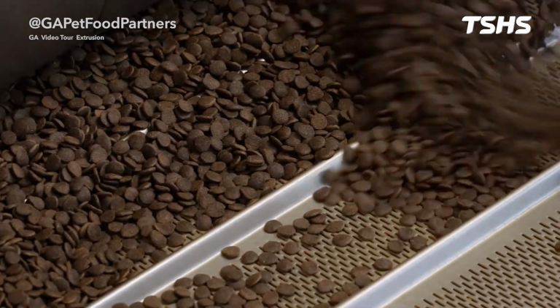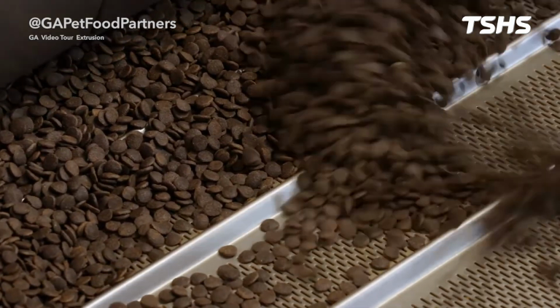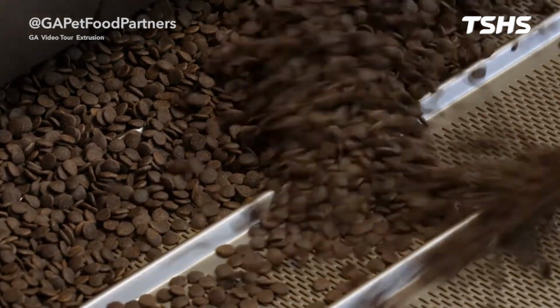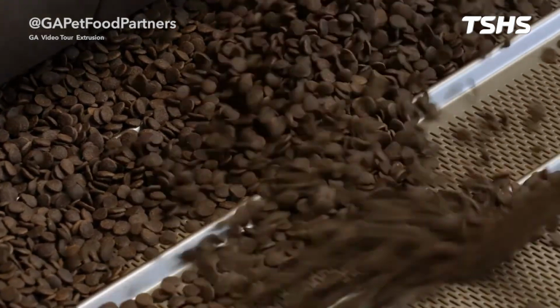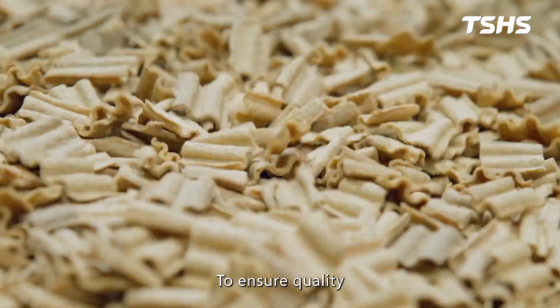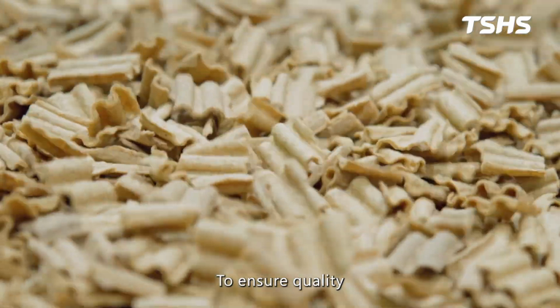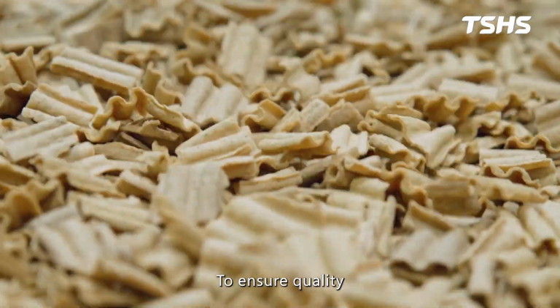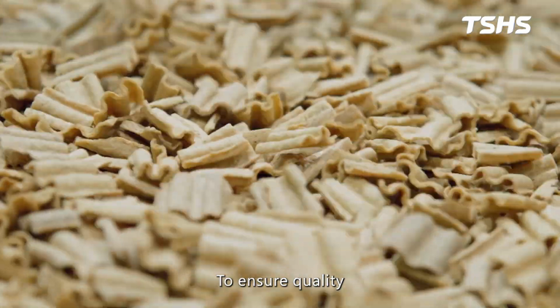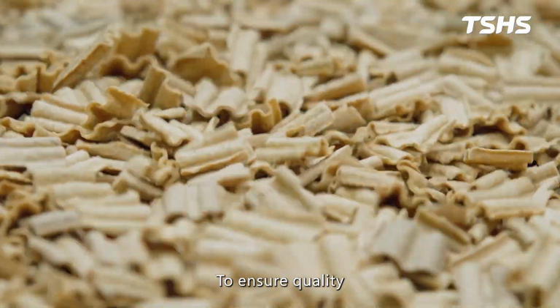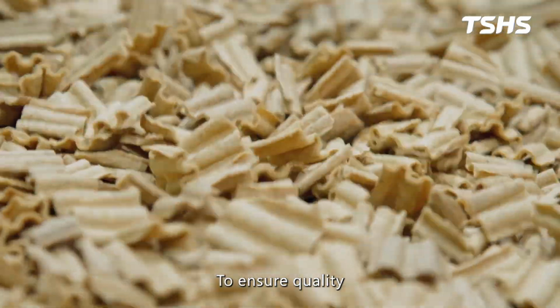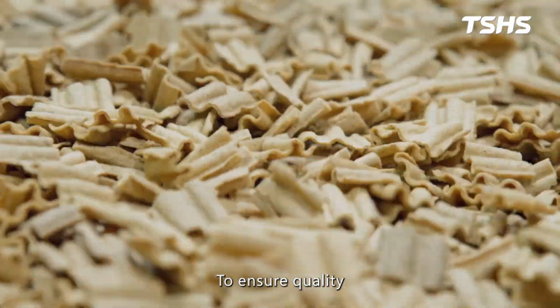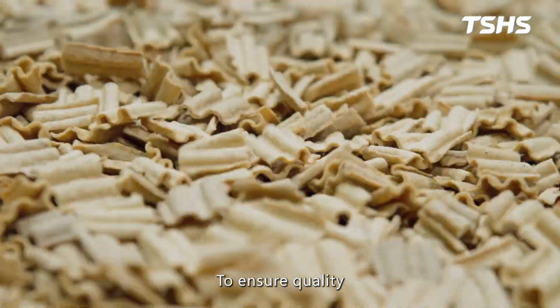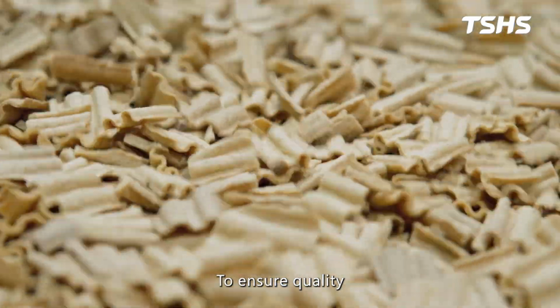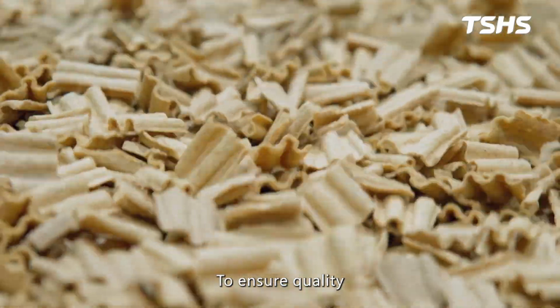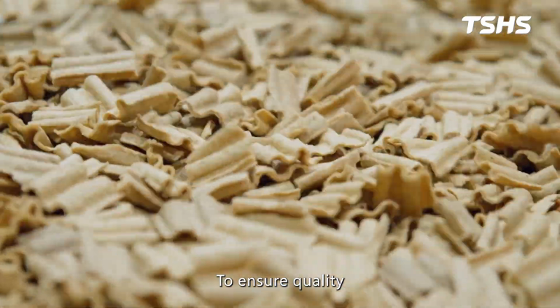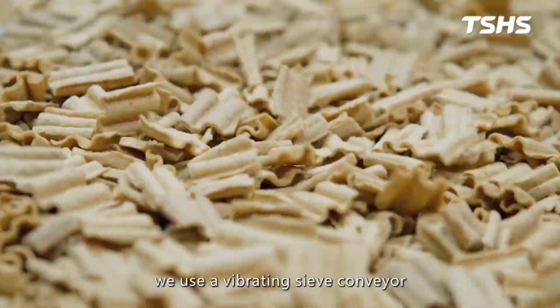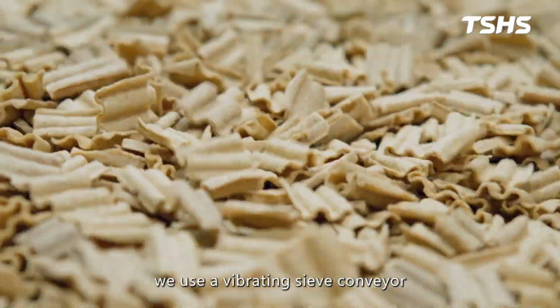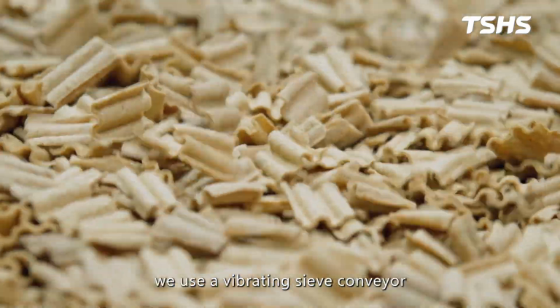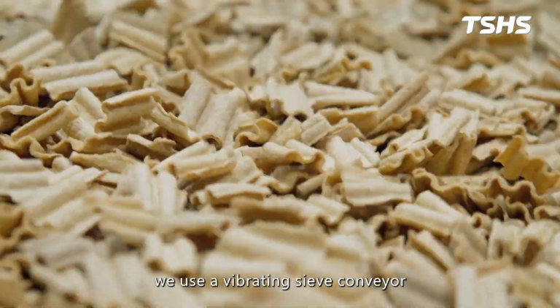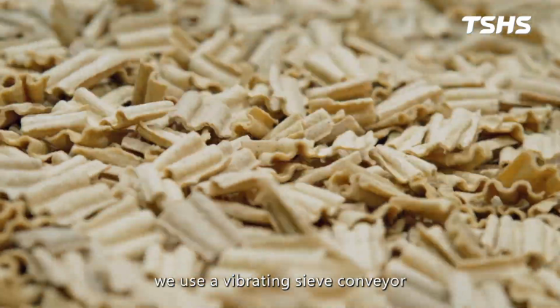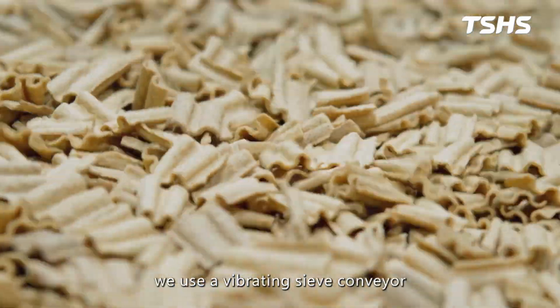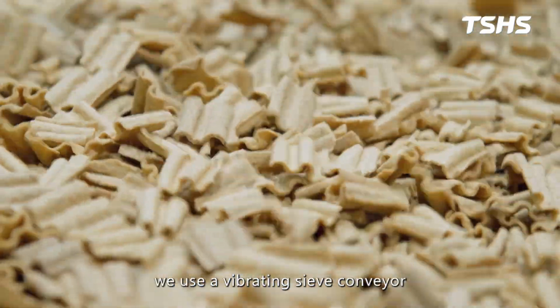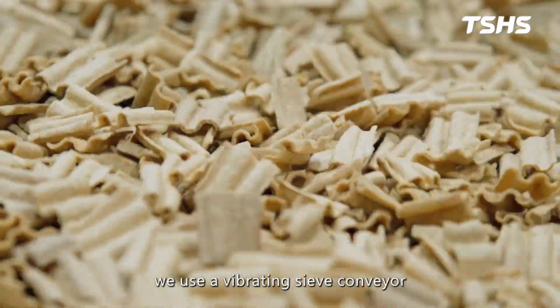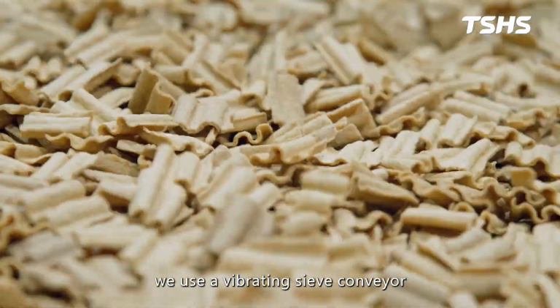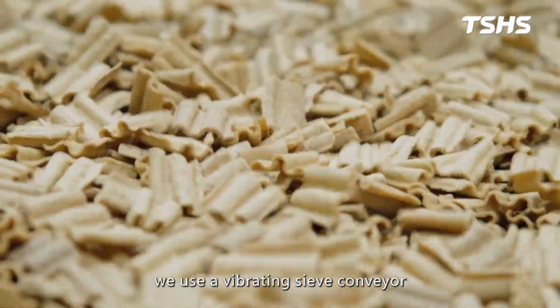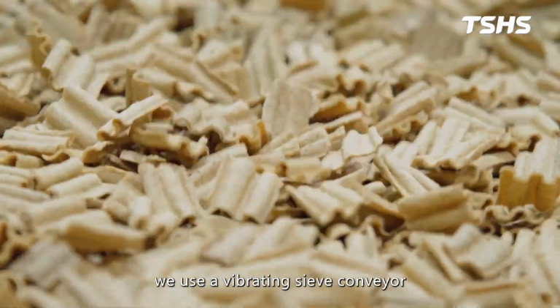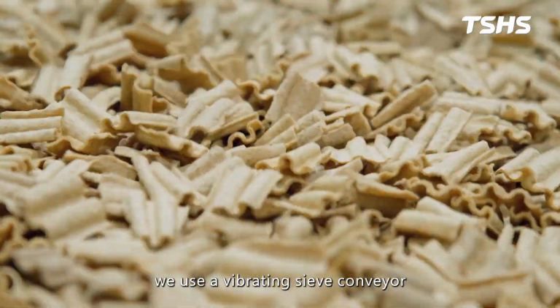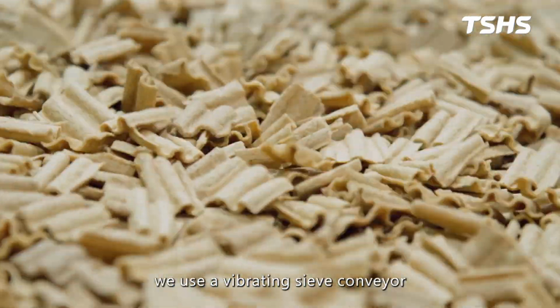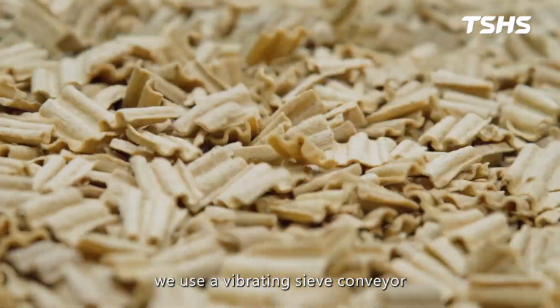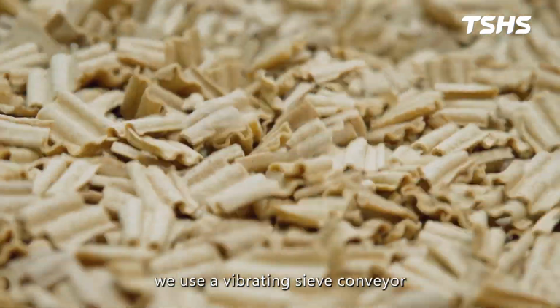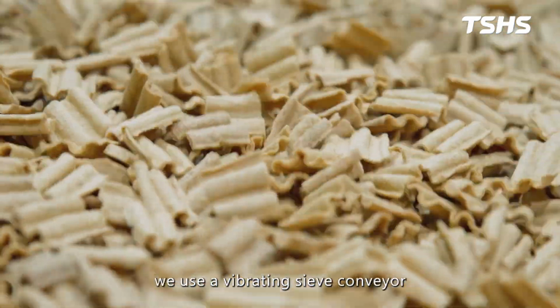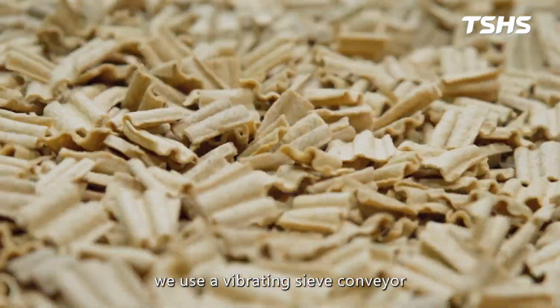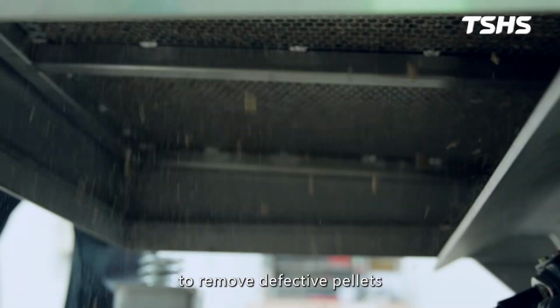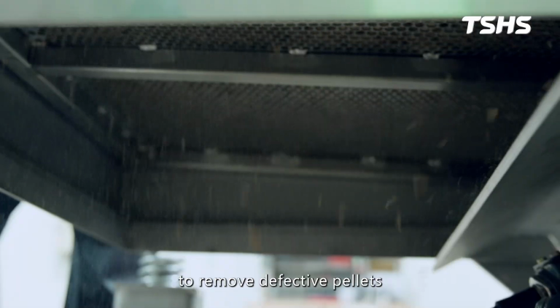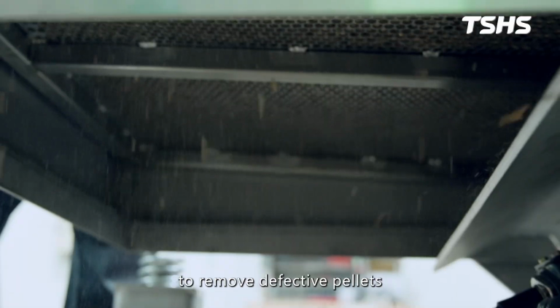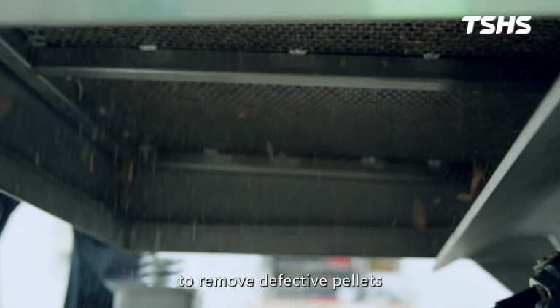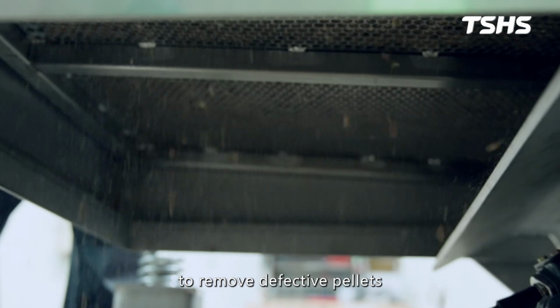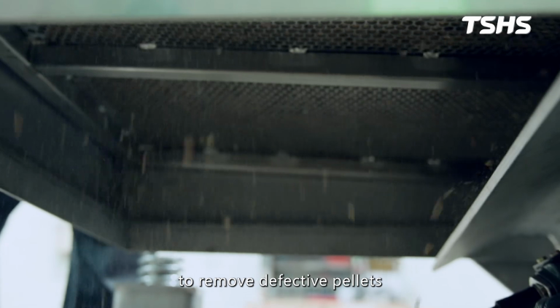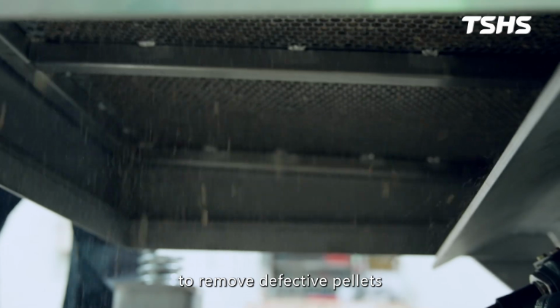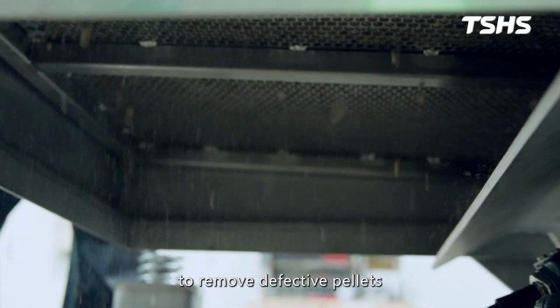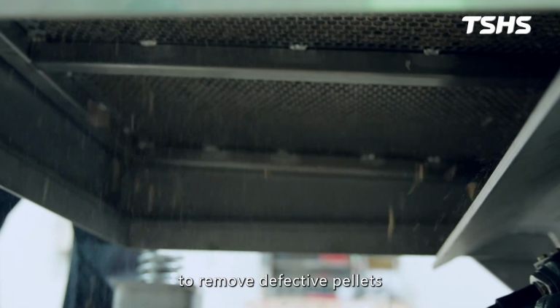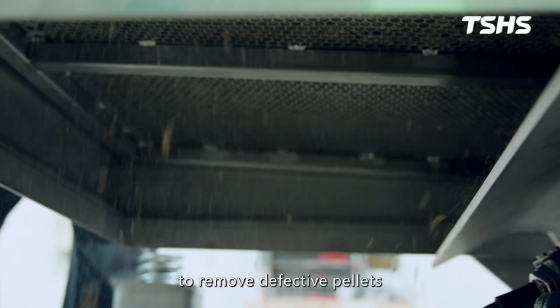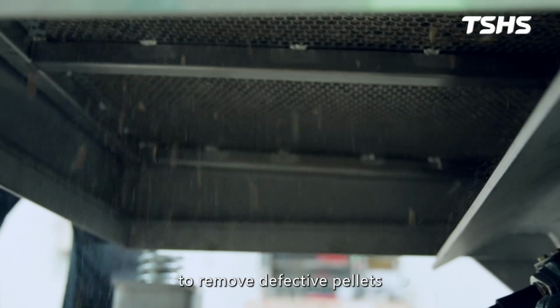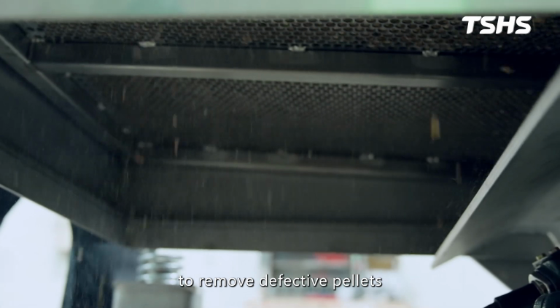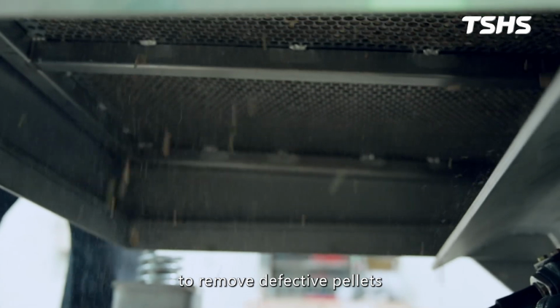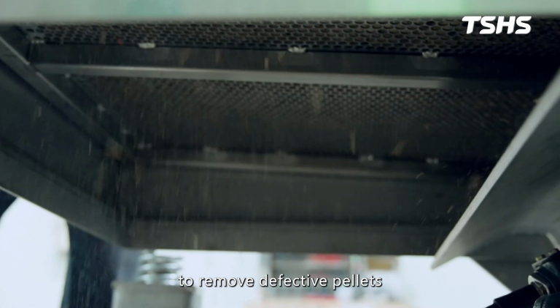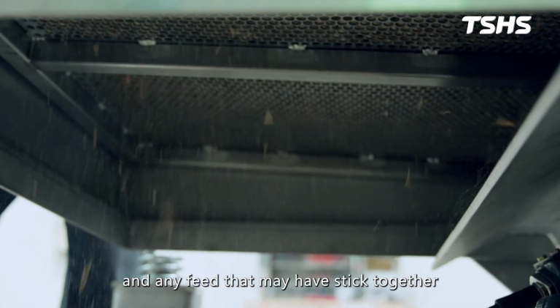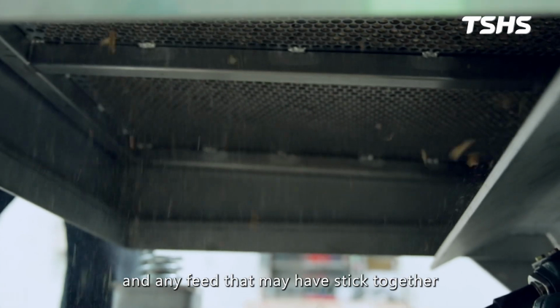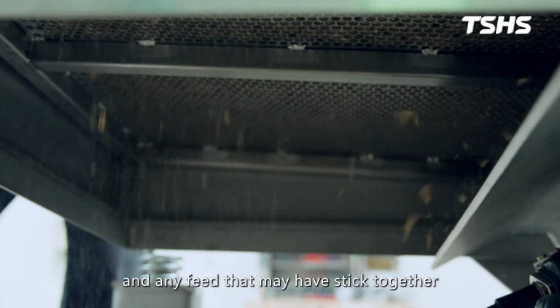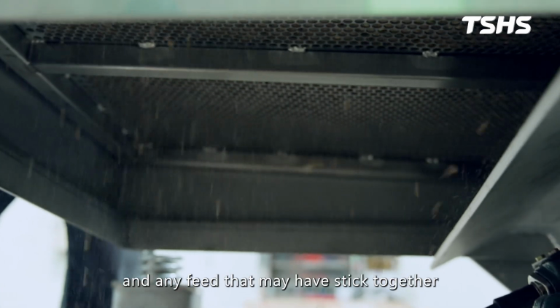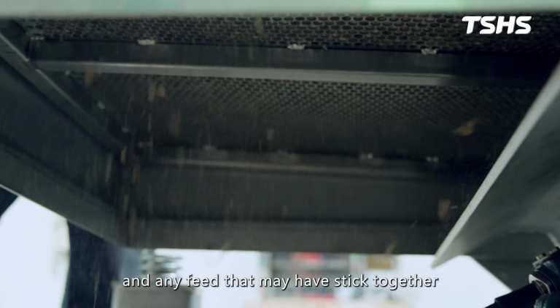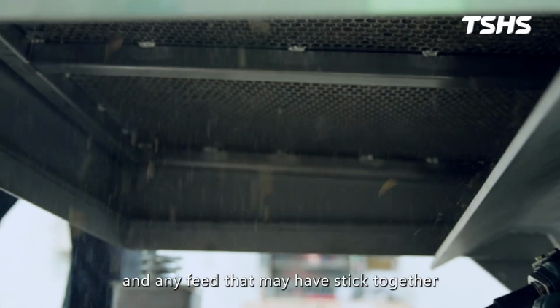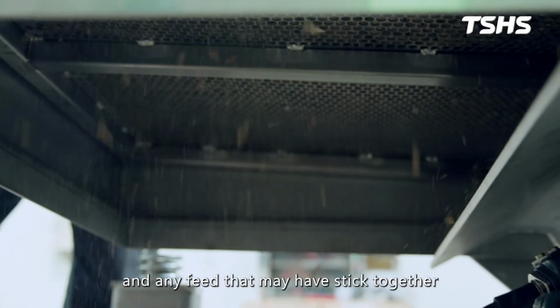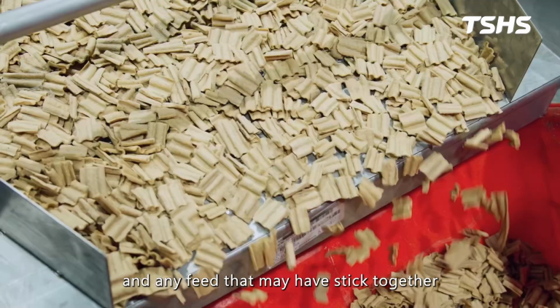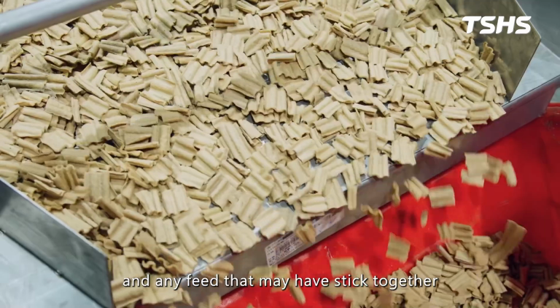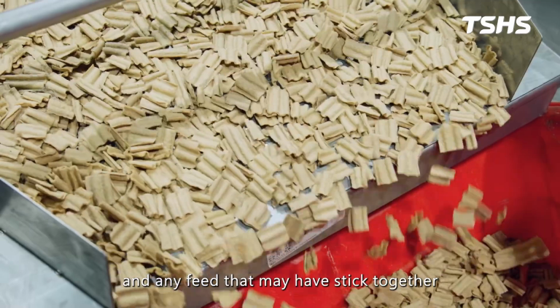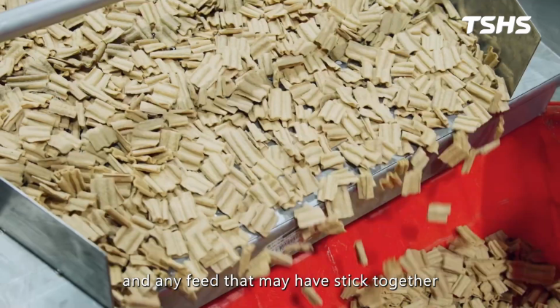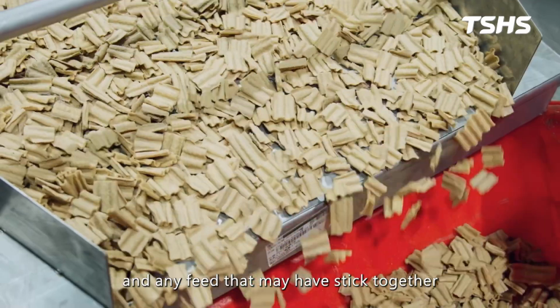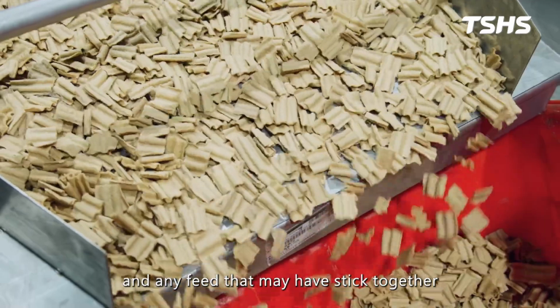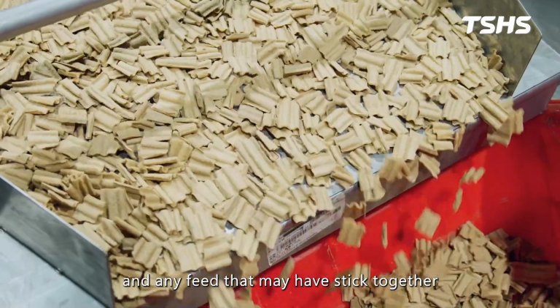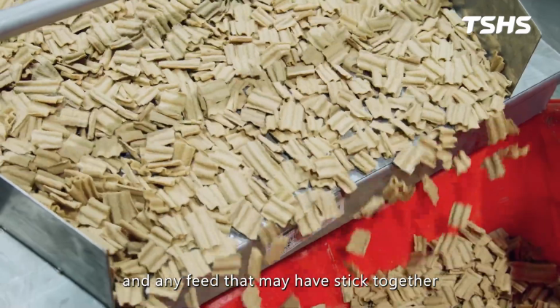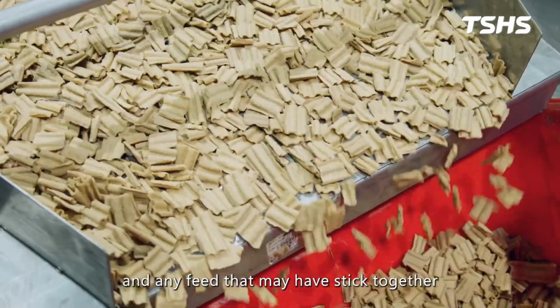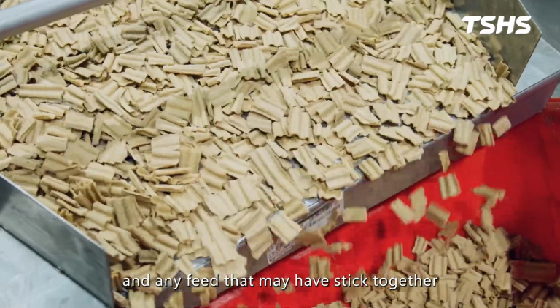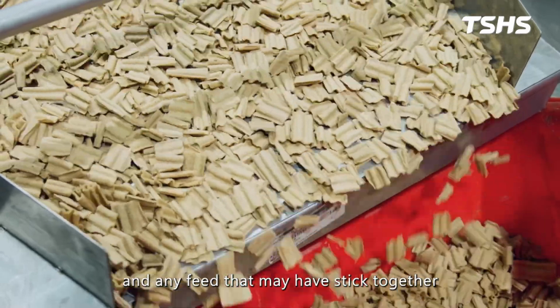To ensure quality, we use a vibrating sieve conveyor to remove defective pellets and any feed that may have stuck together.